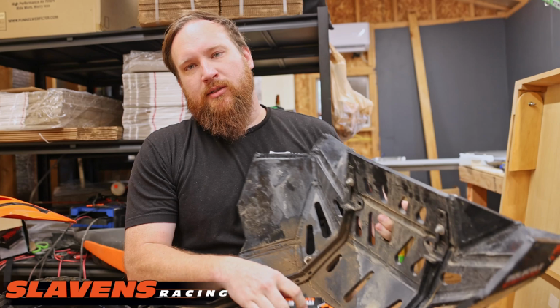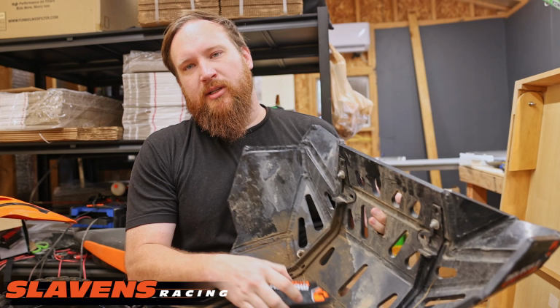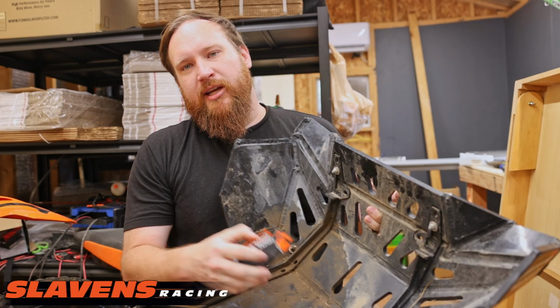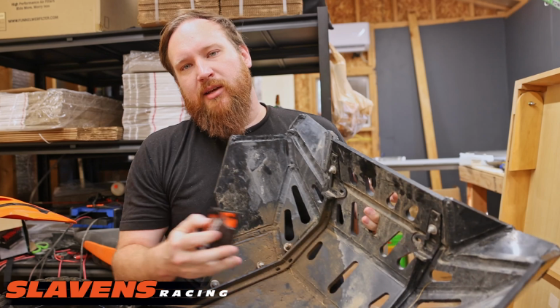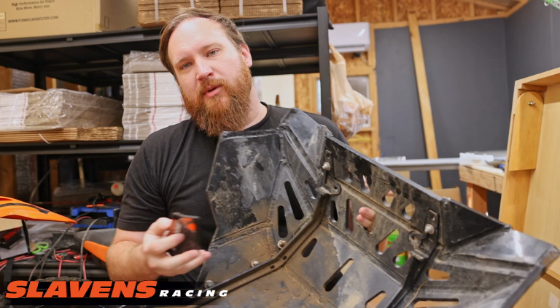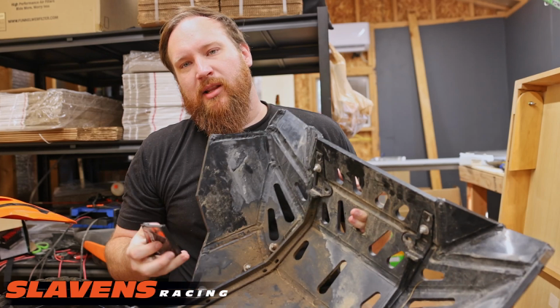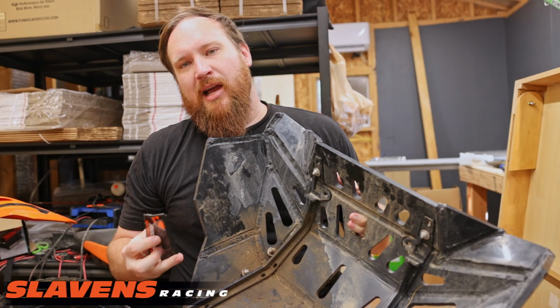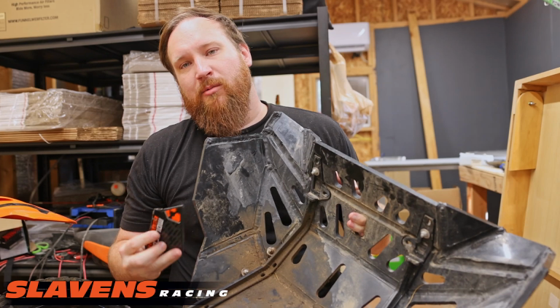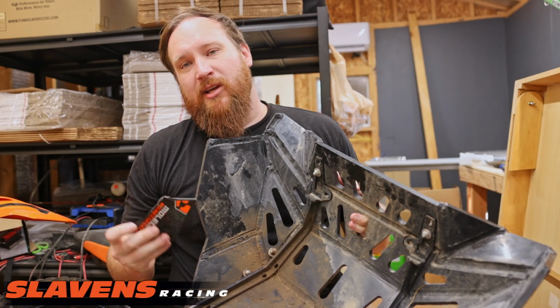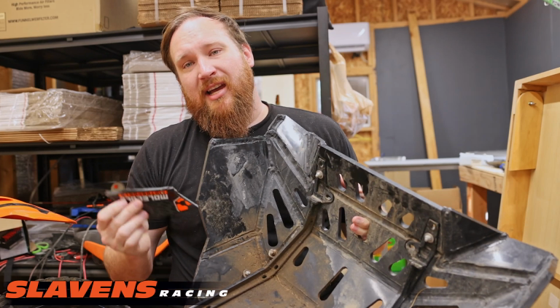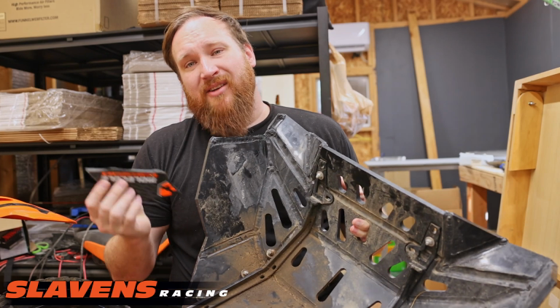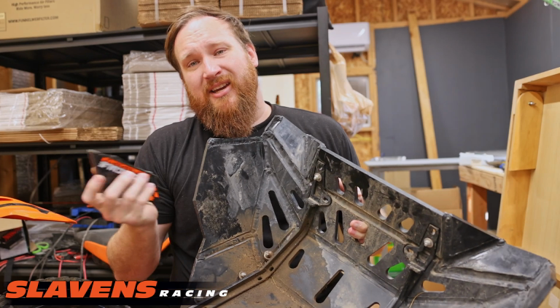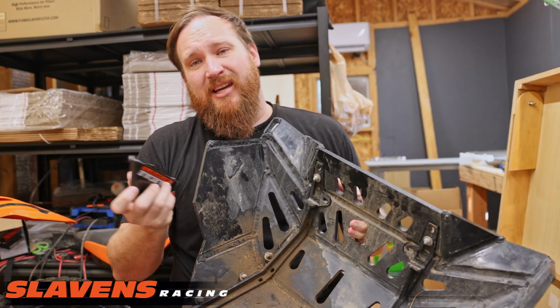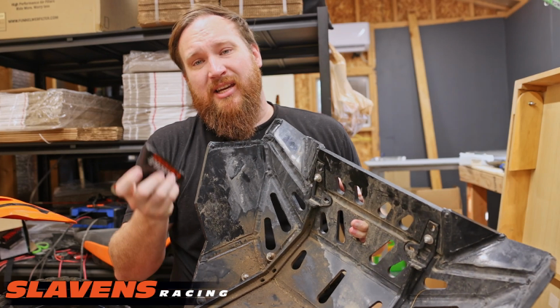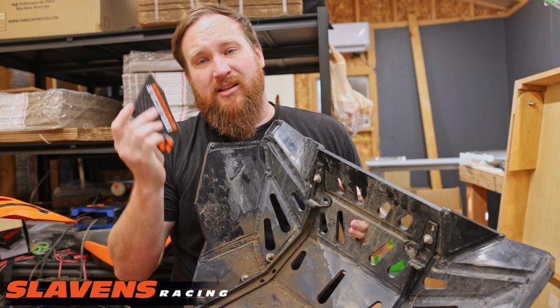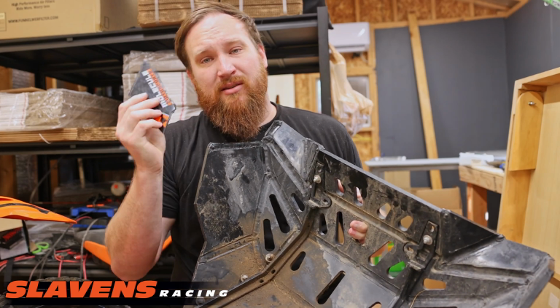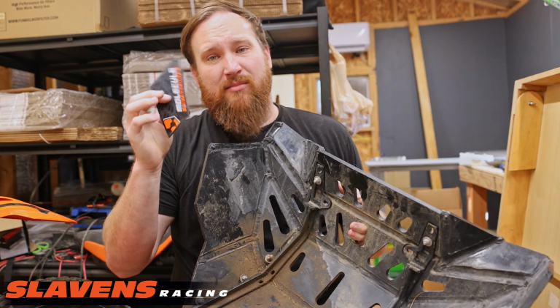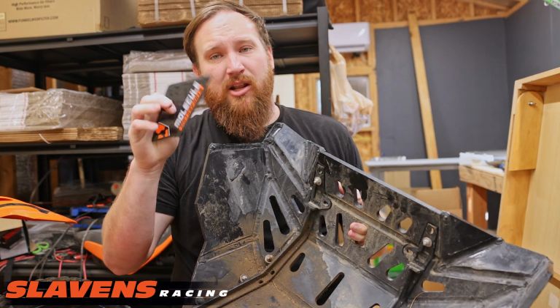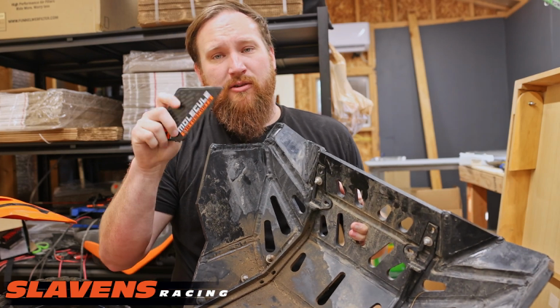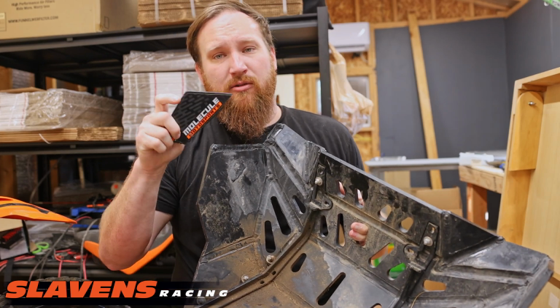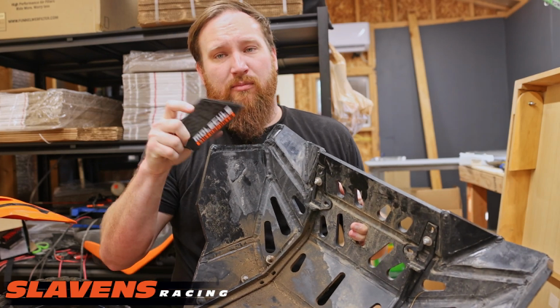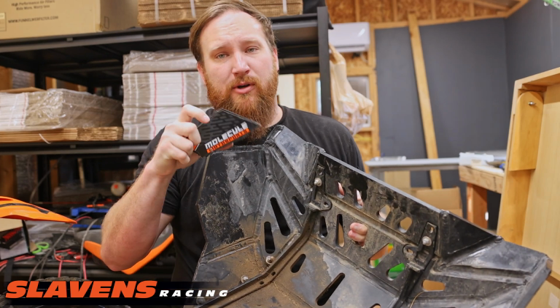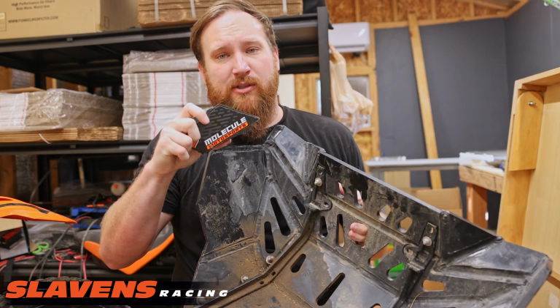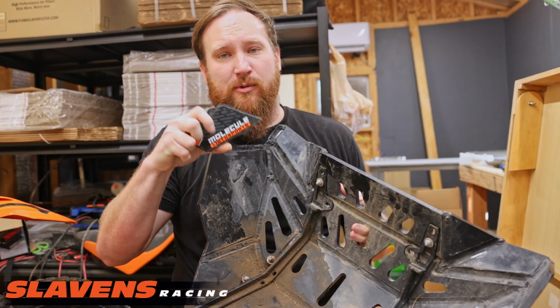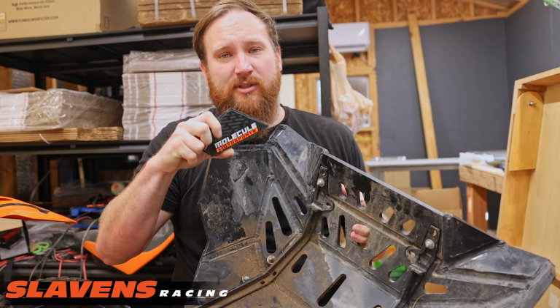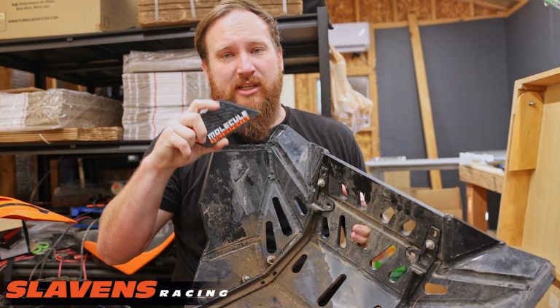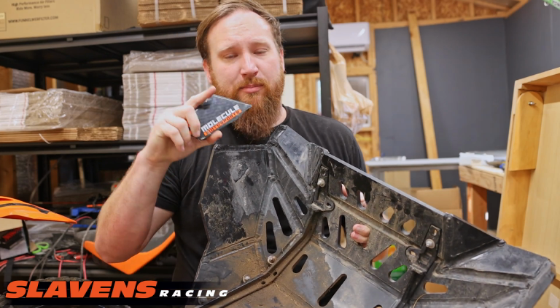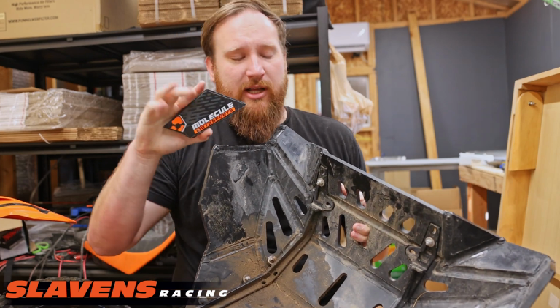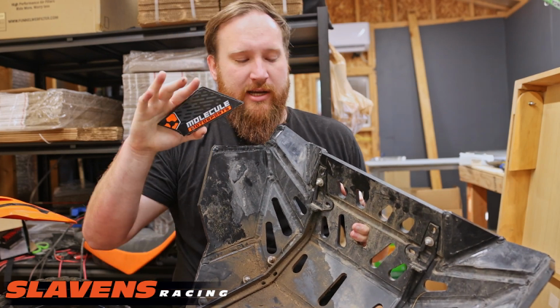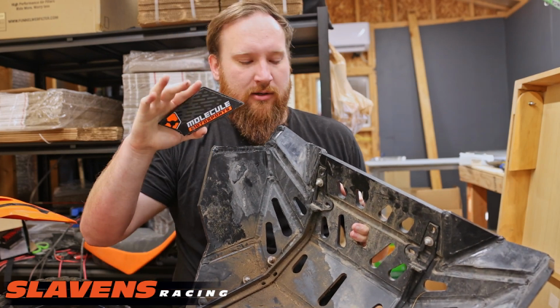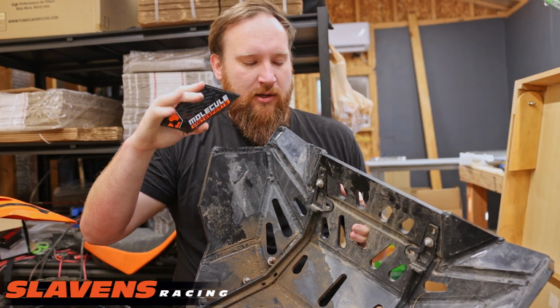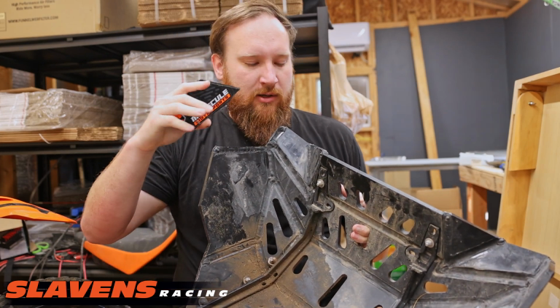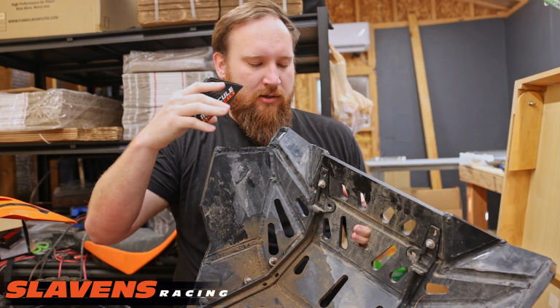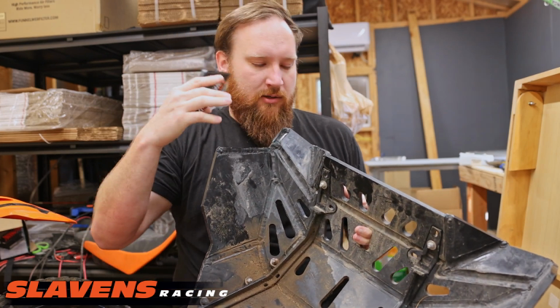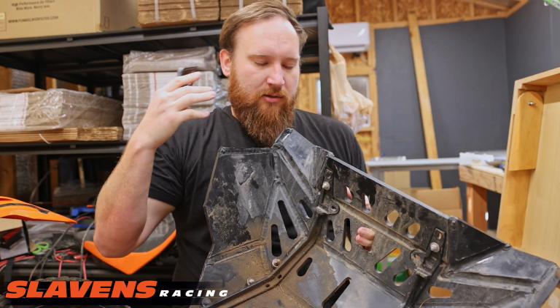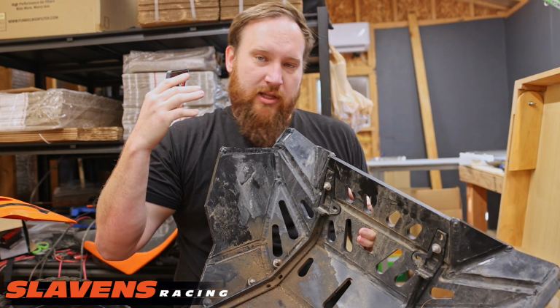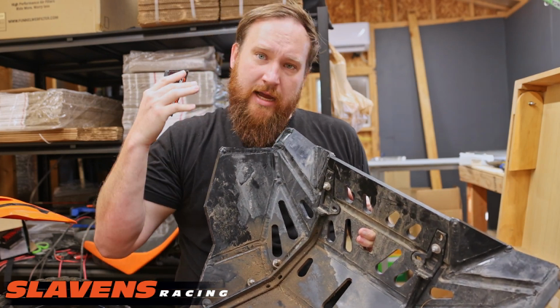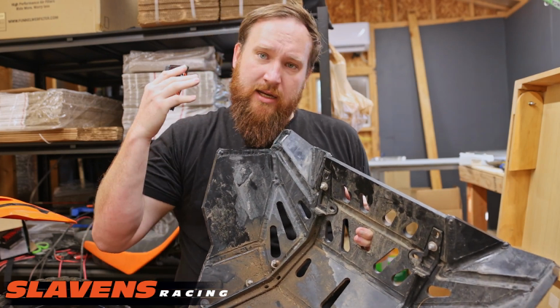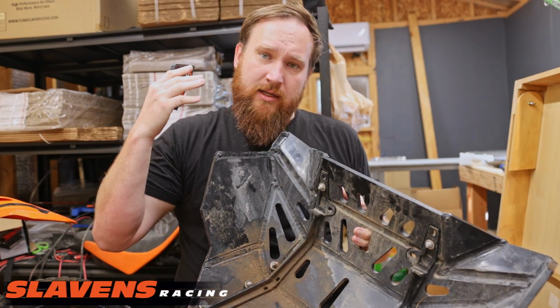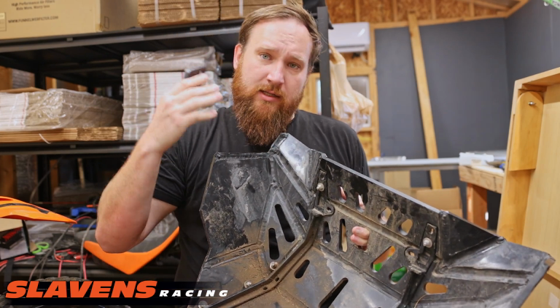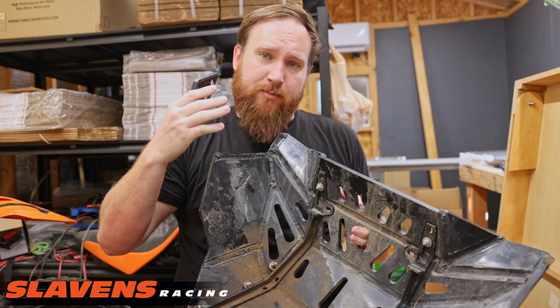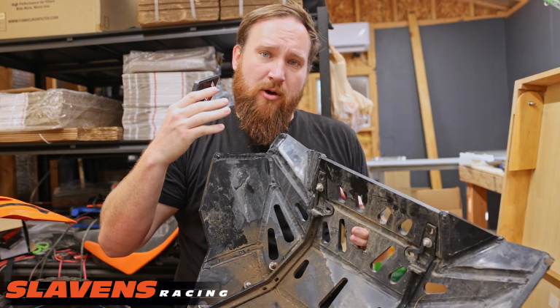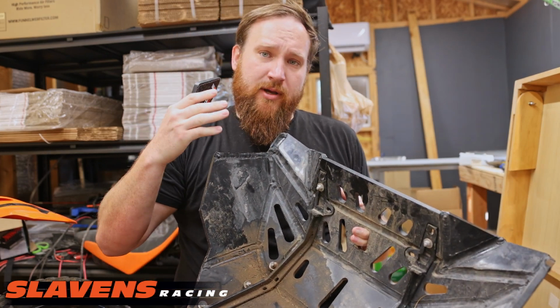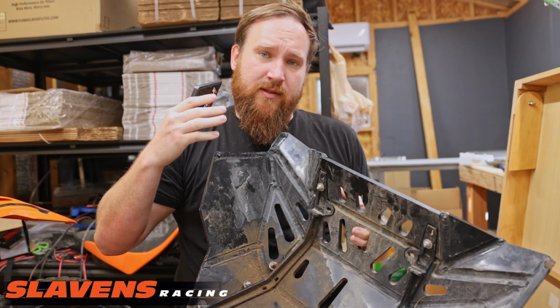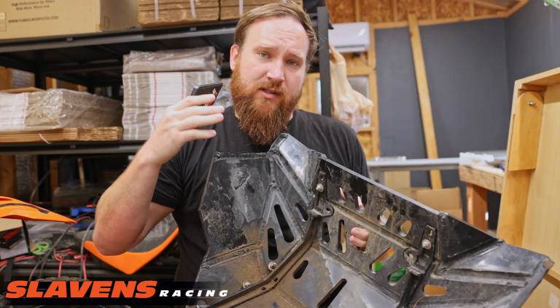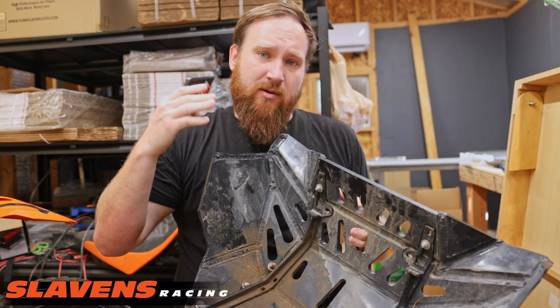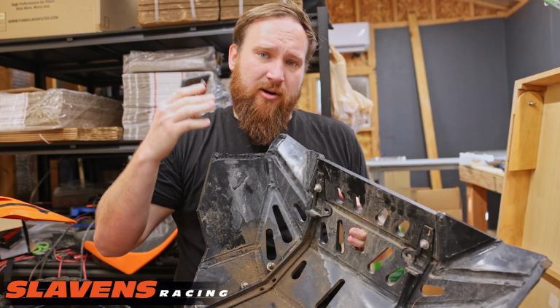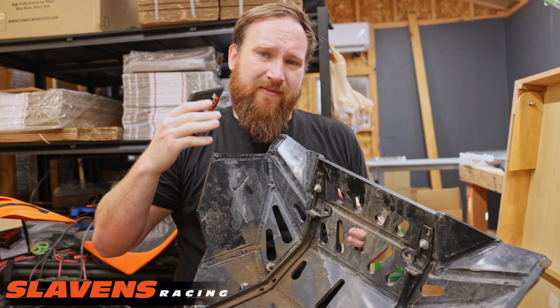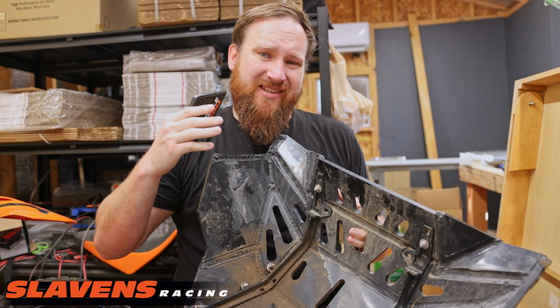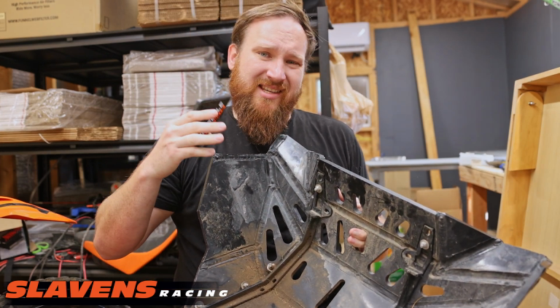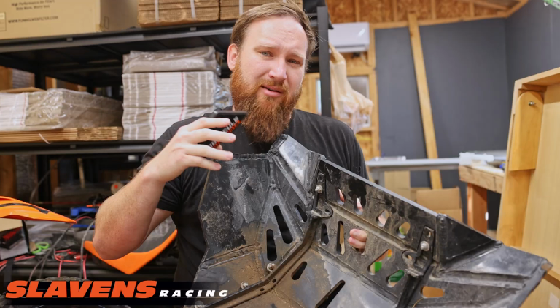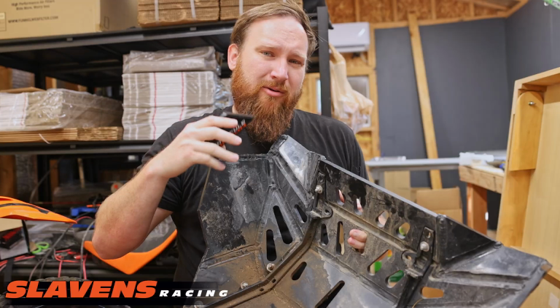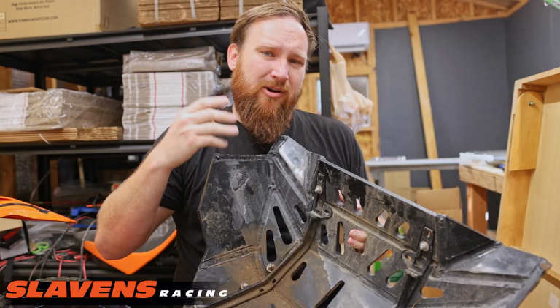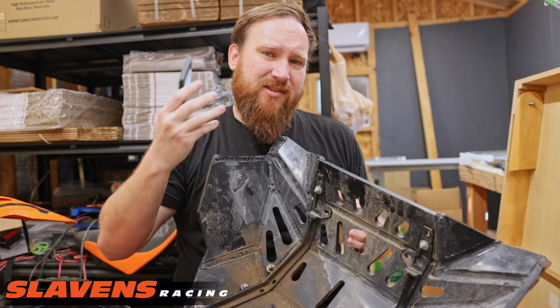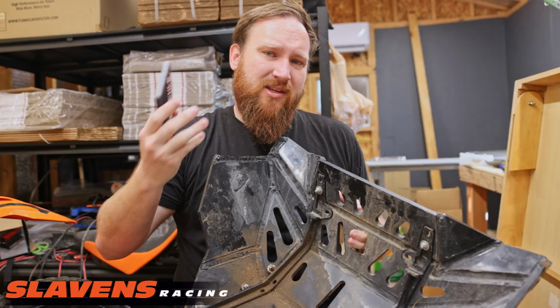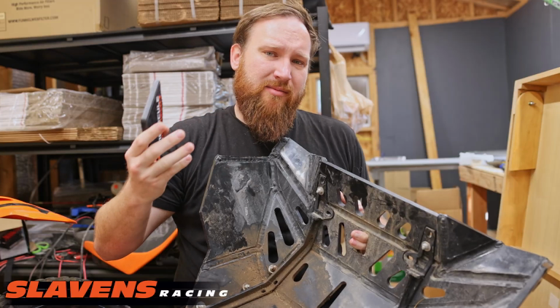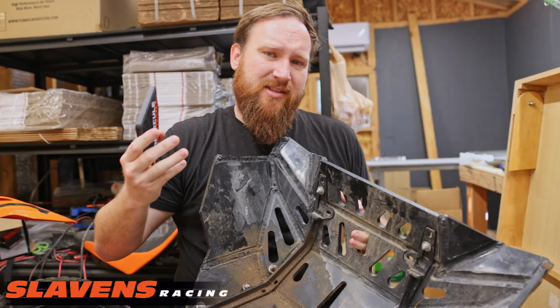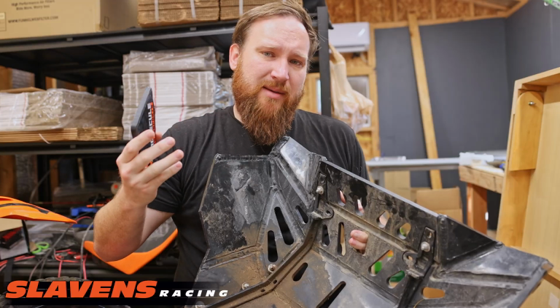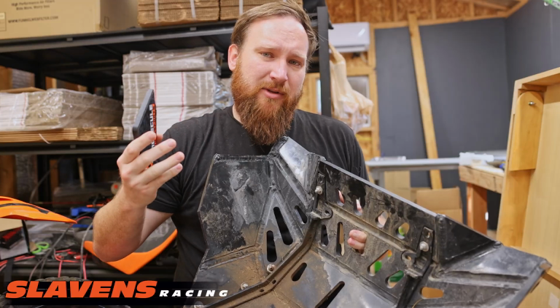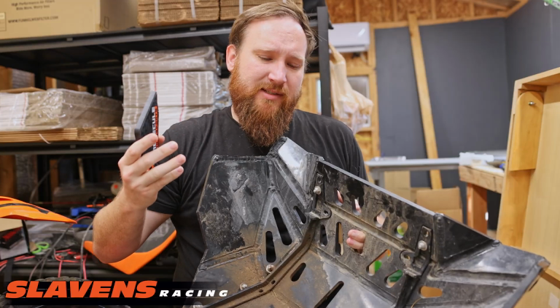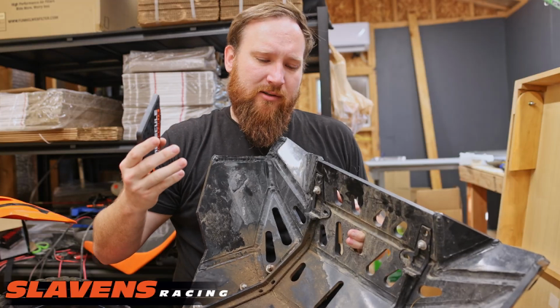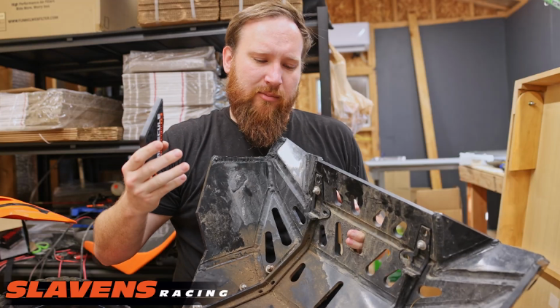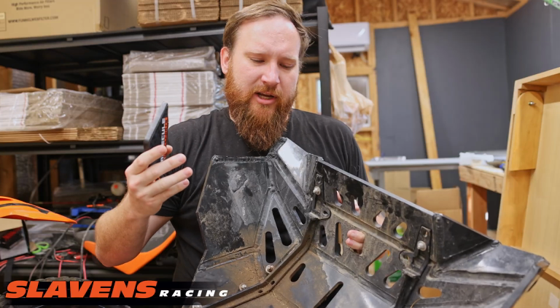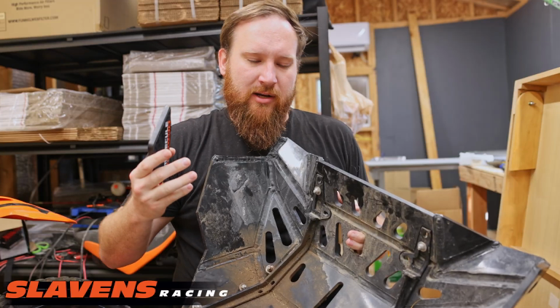Today in my lap we have a Molecule Motorsport skid plate that is broken, so we're going to fix that while we're also talking about skid plates a little bit.